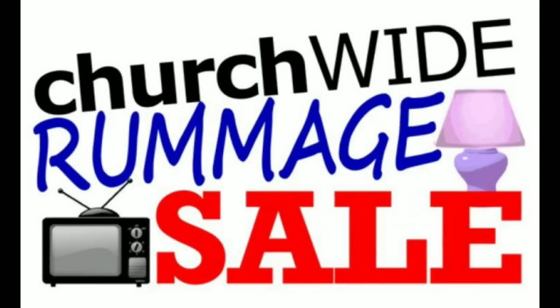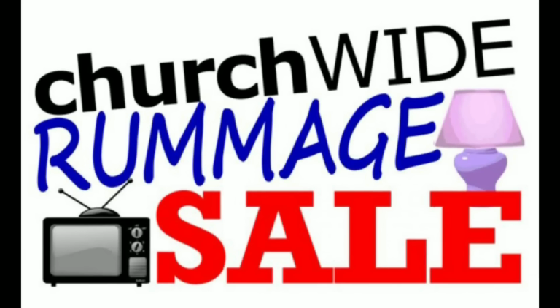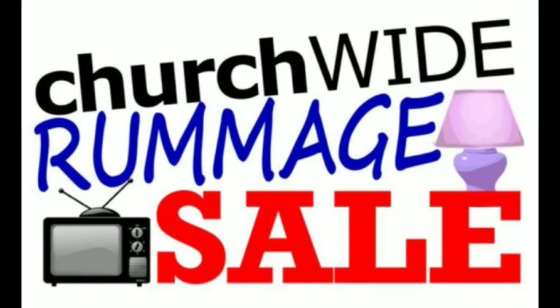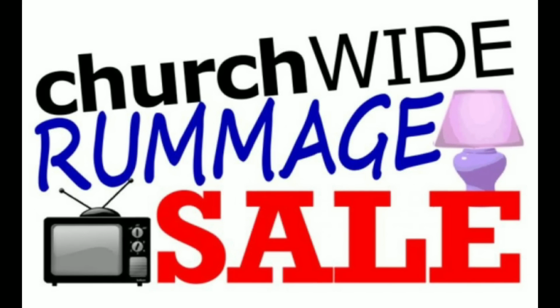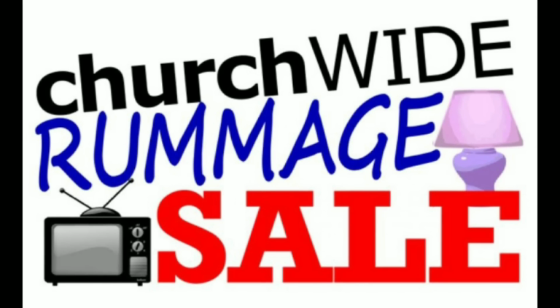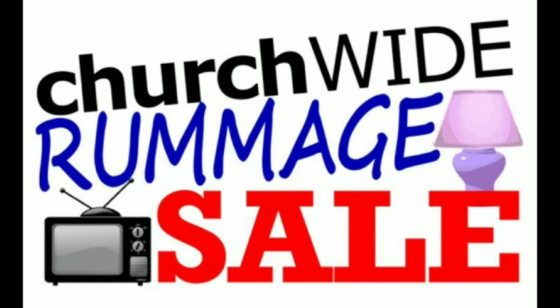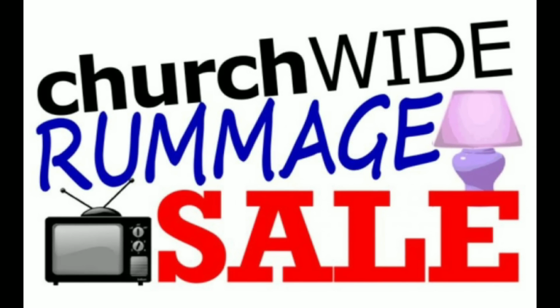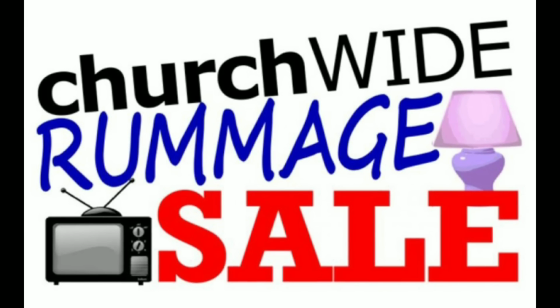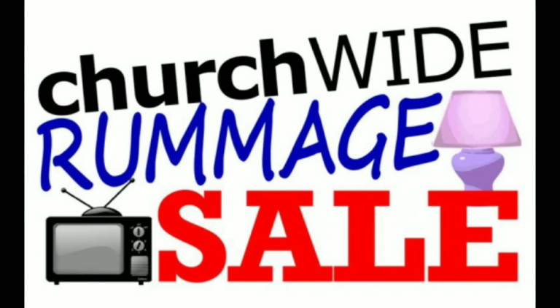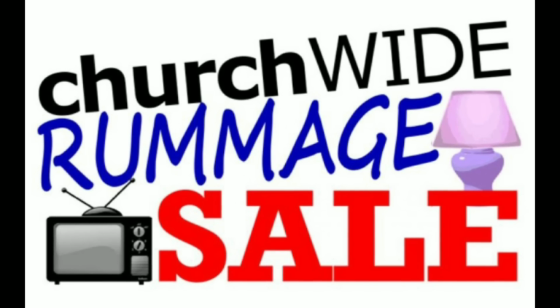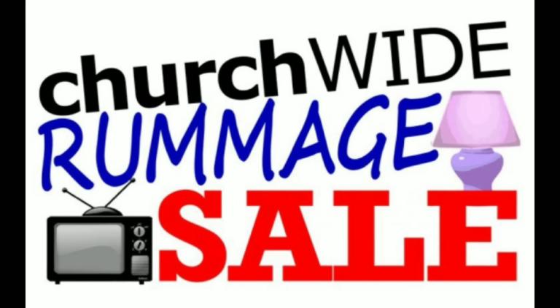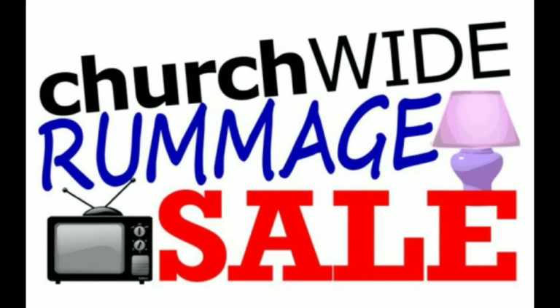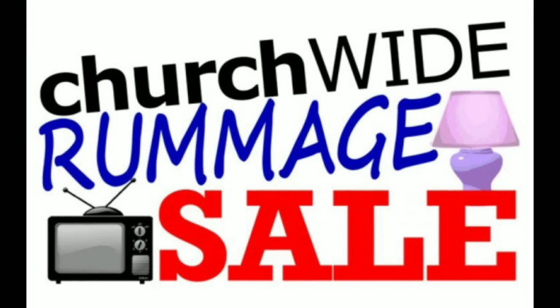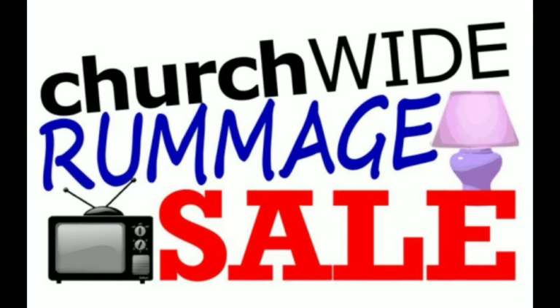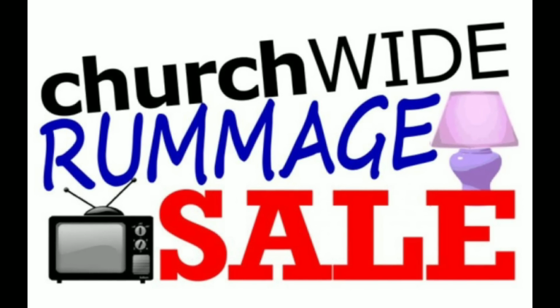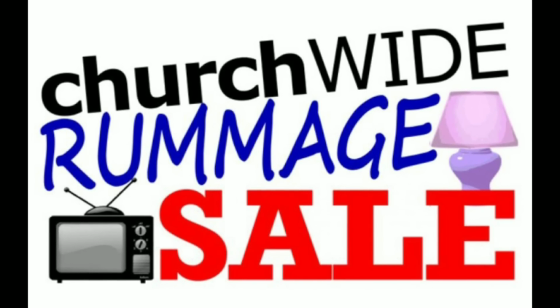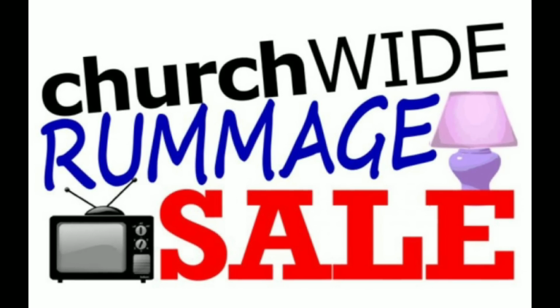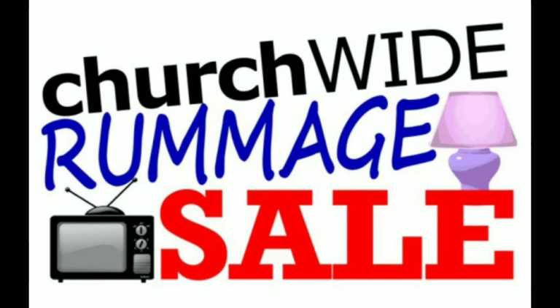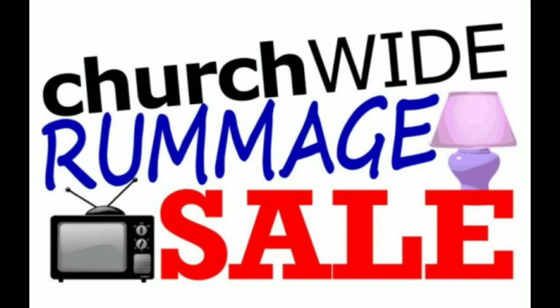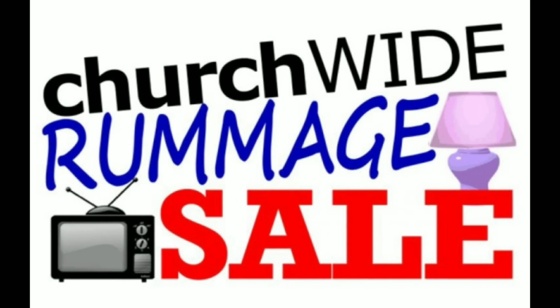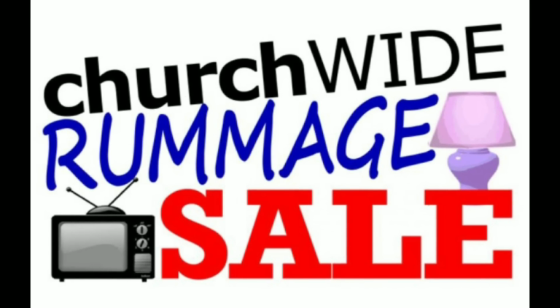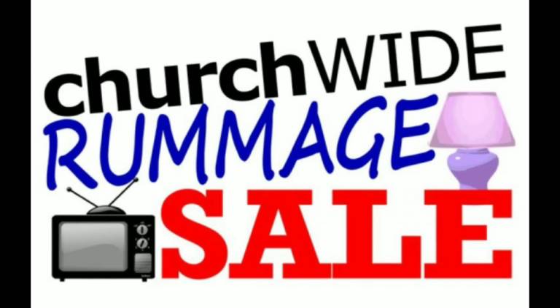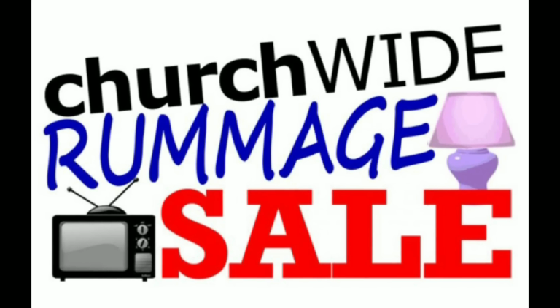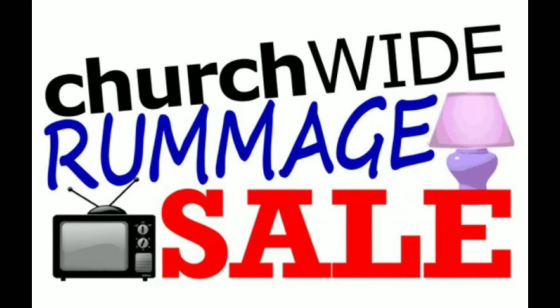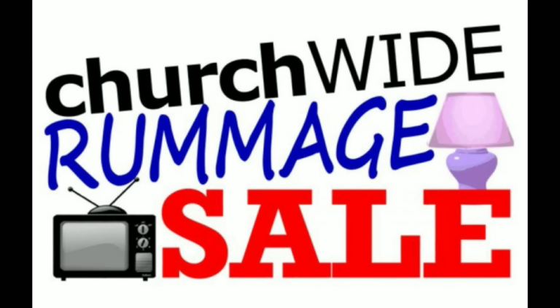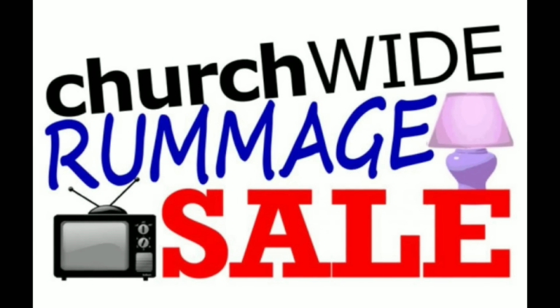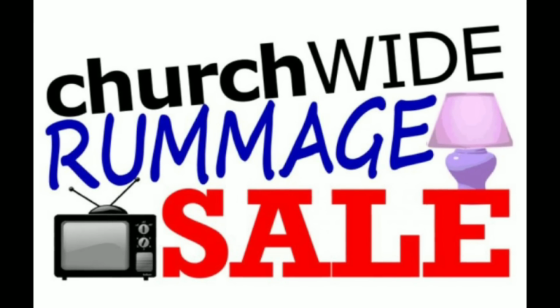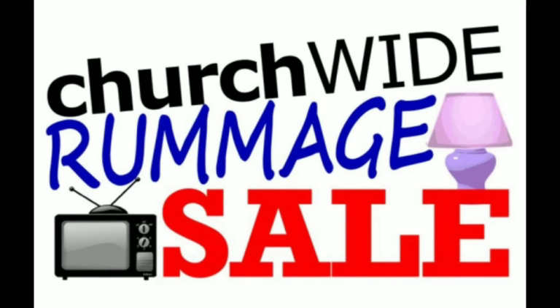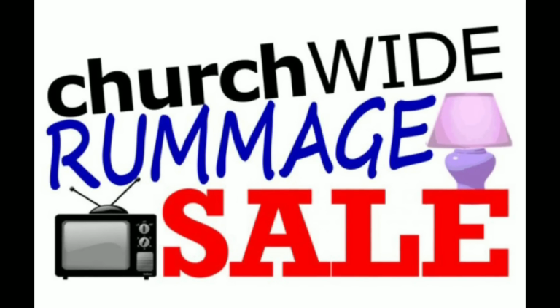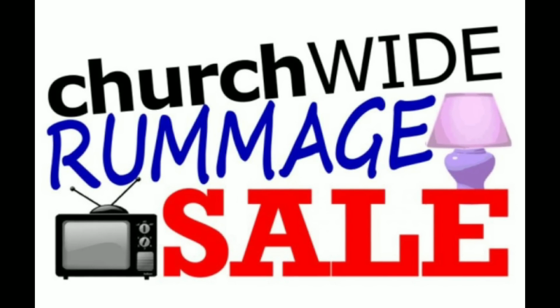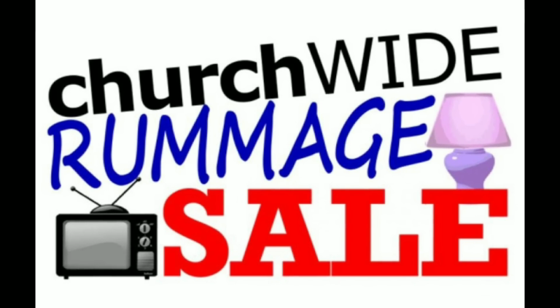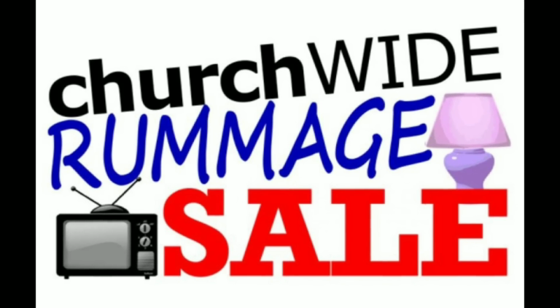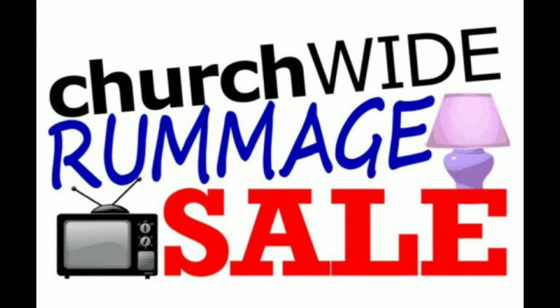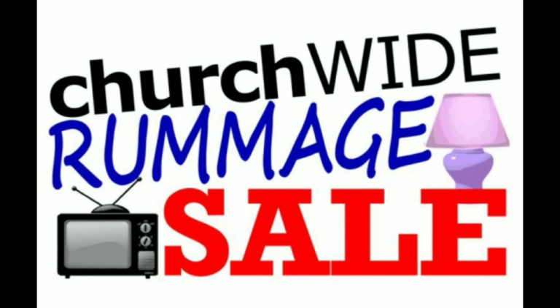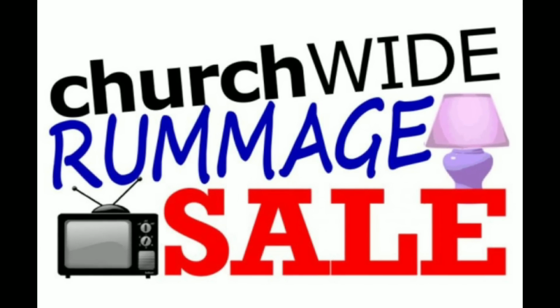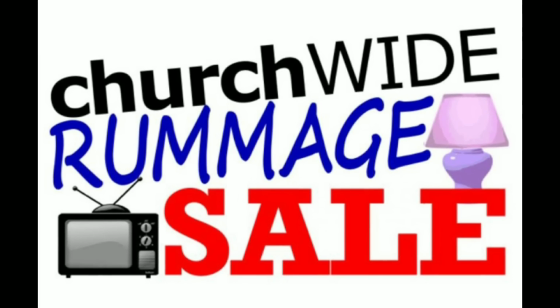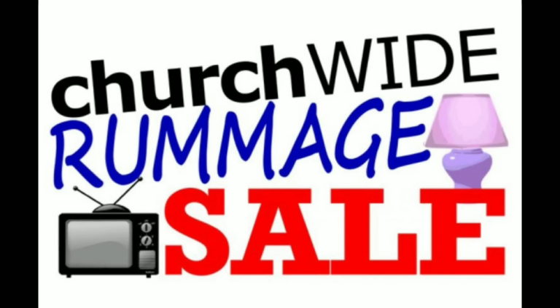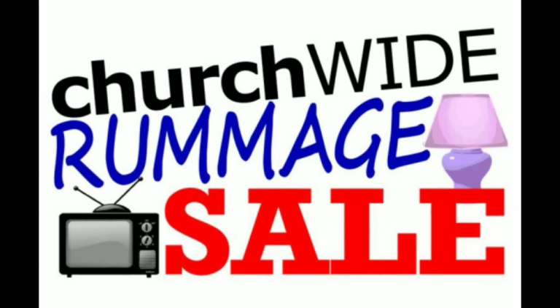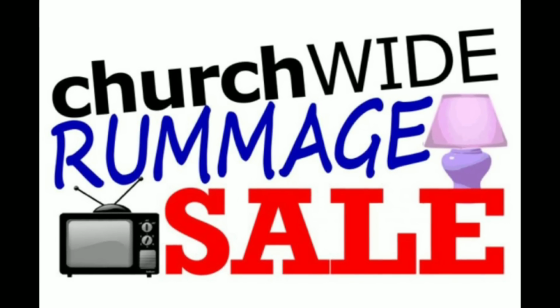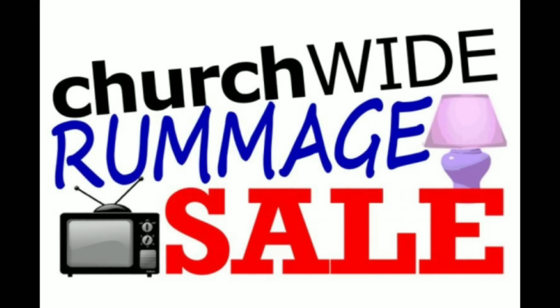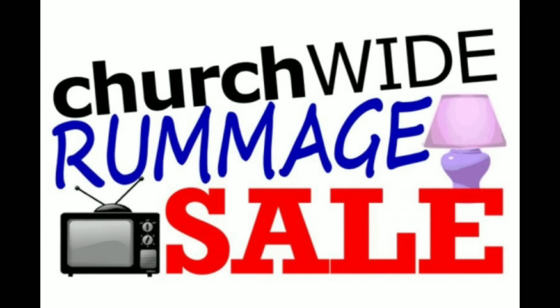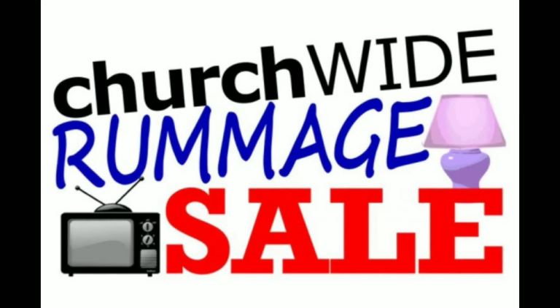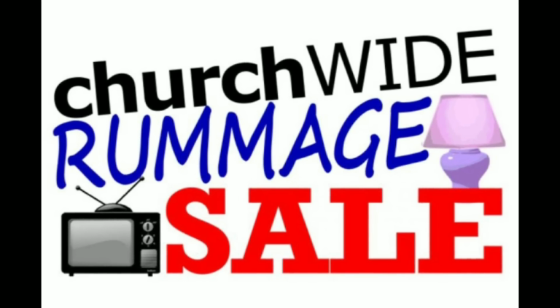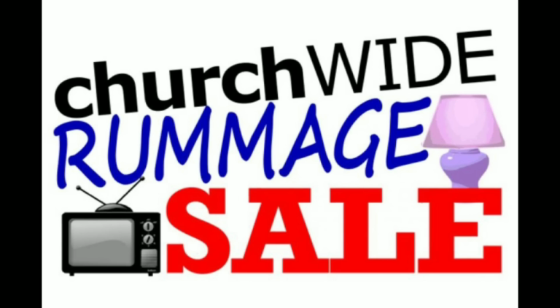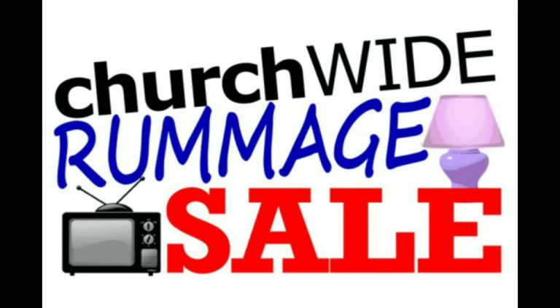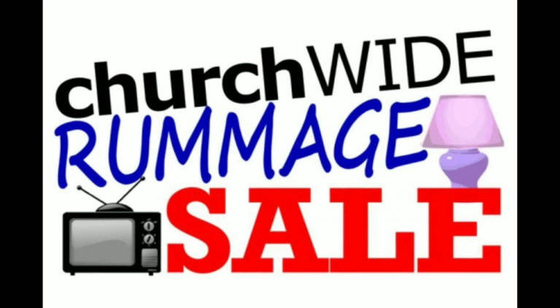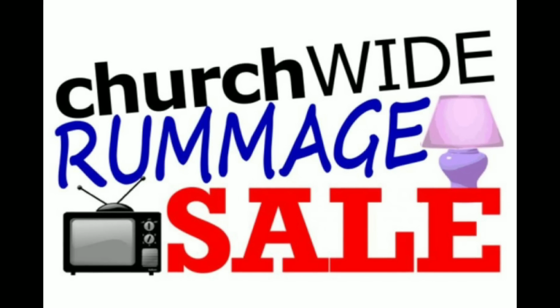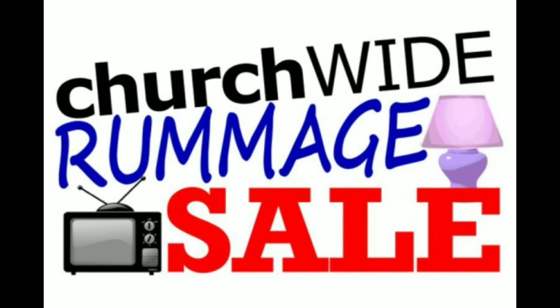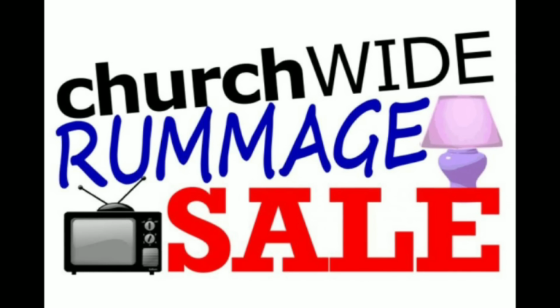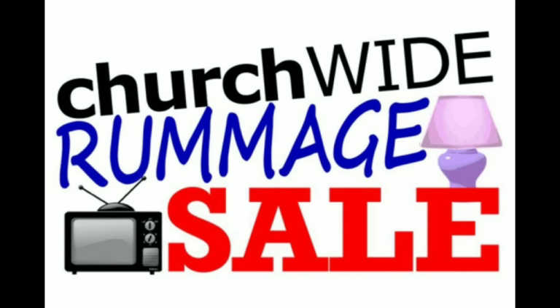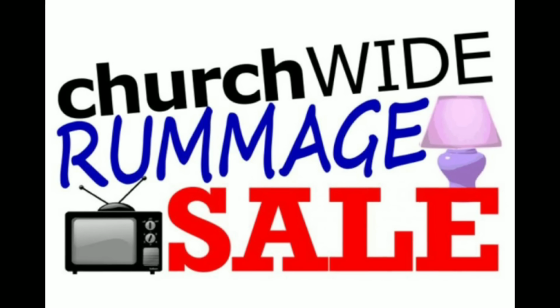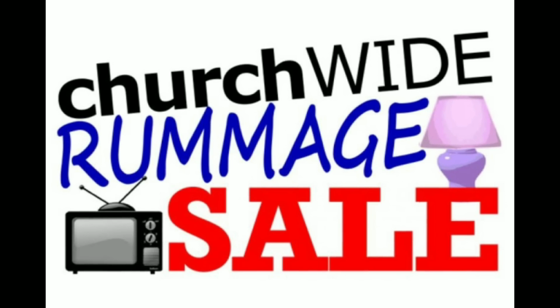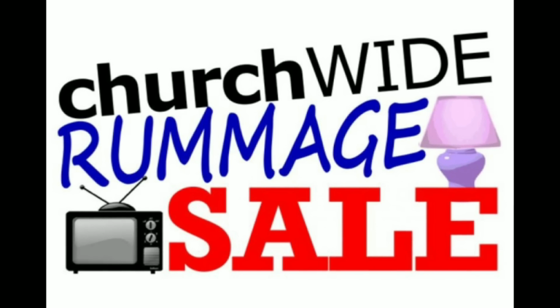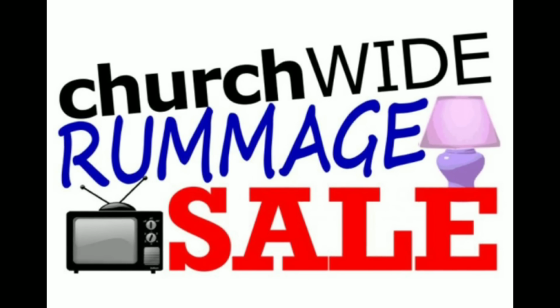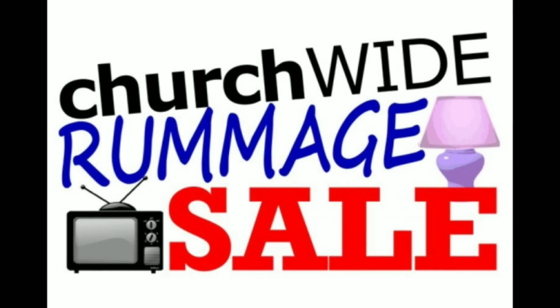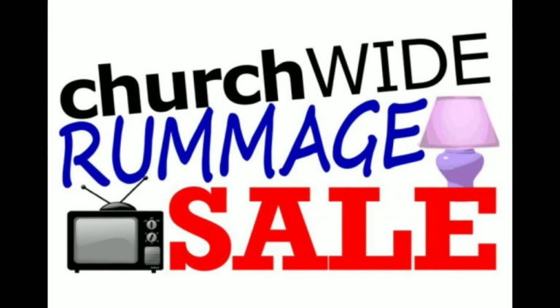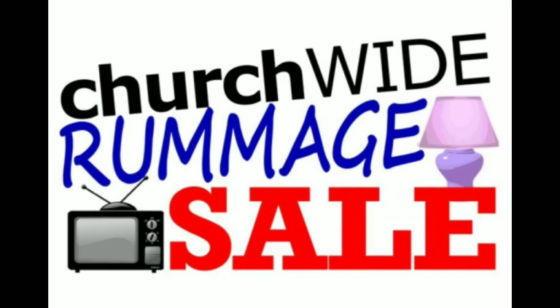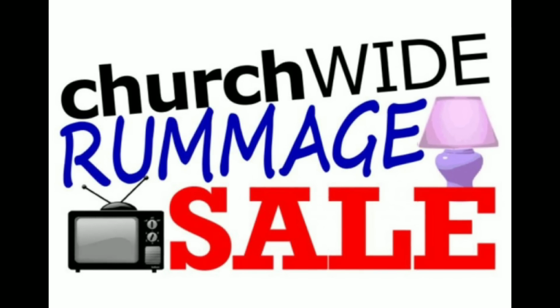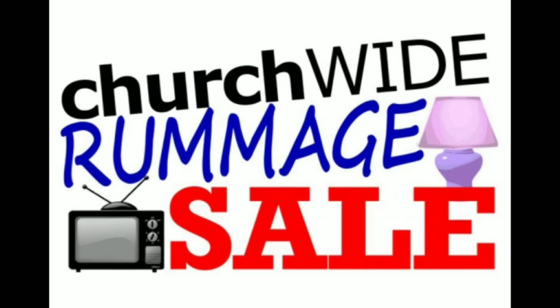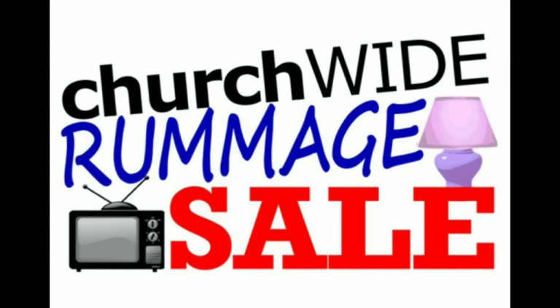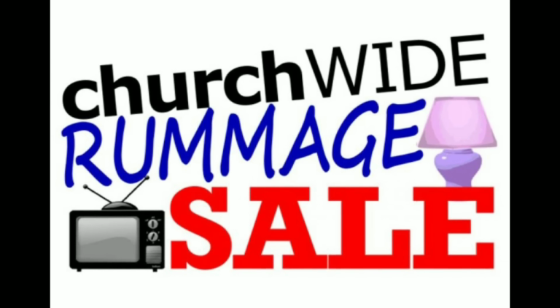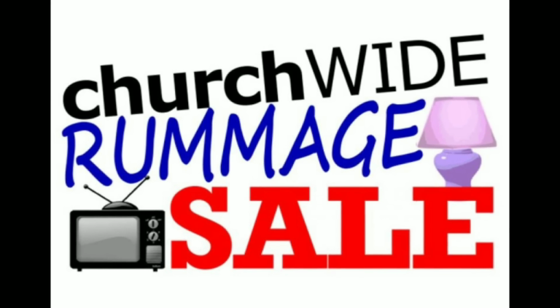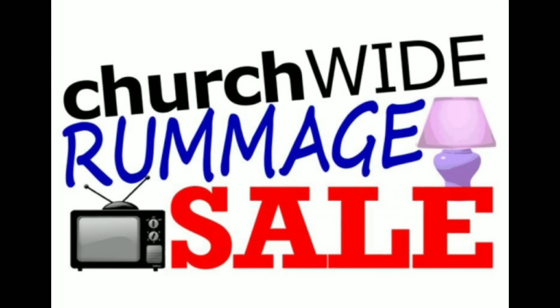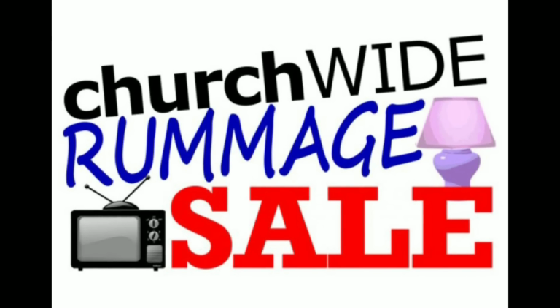Hey, Heather from Hooked on Pickin' here. I am going to show you the church-wide rummage sale that I attended and some of the fun things we saw there.